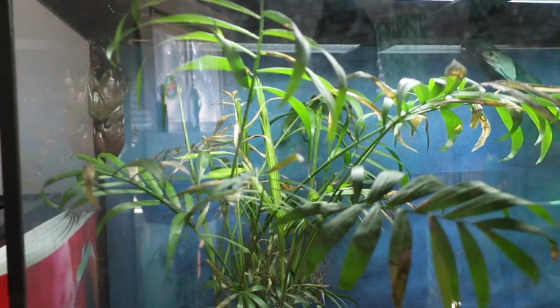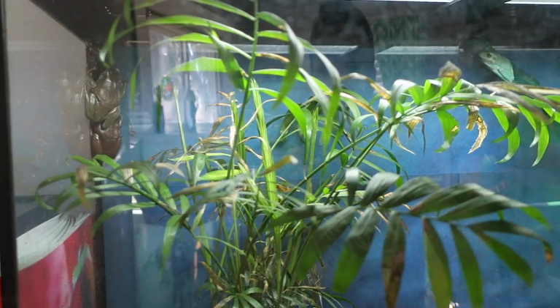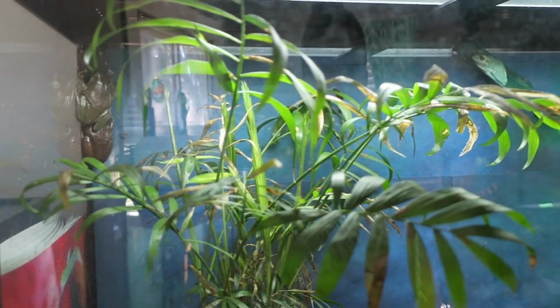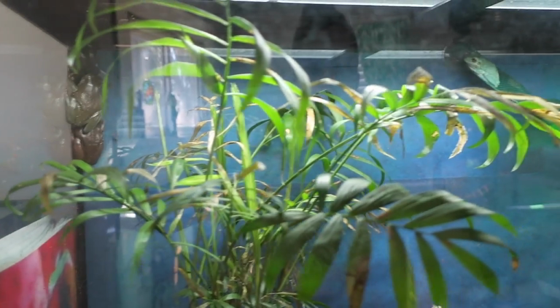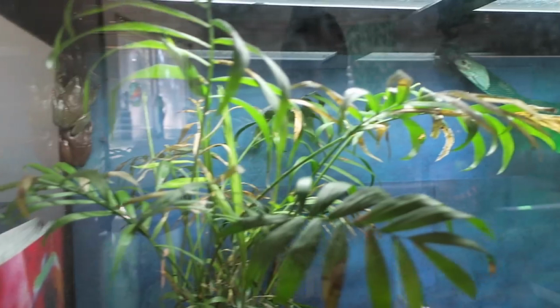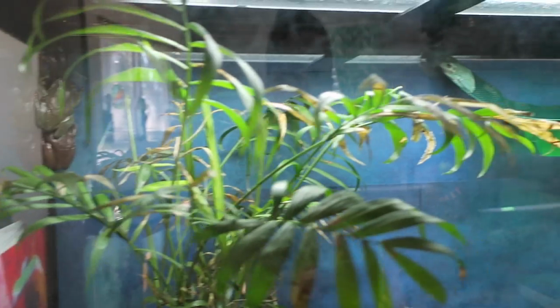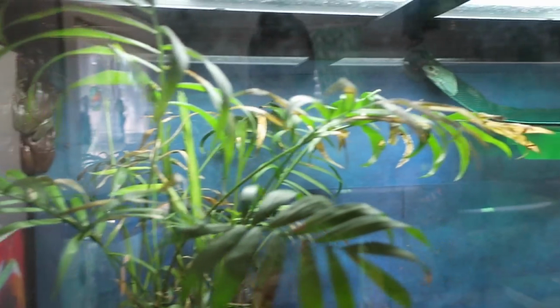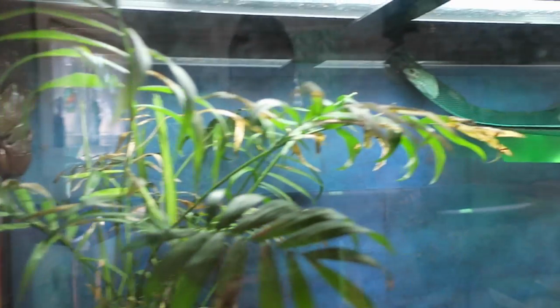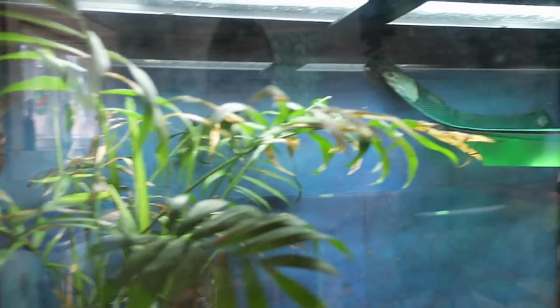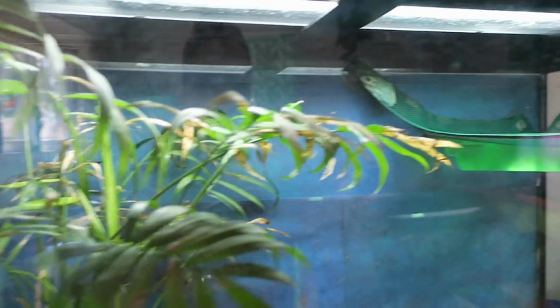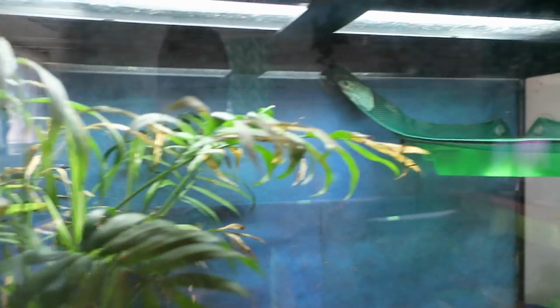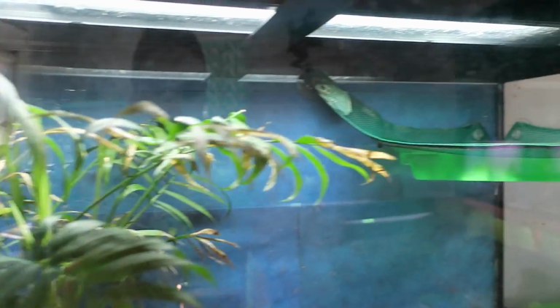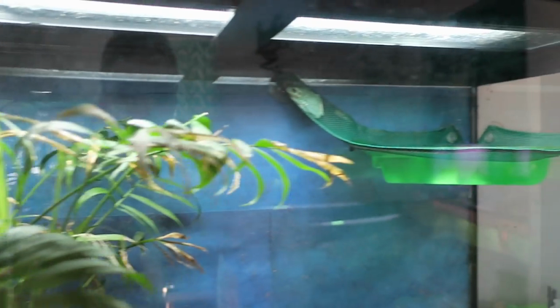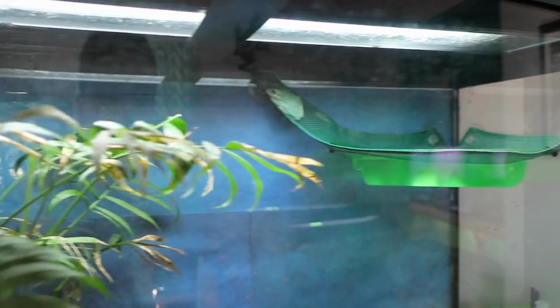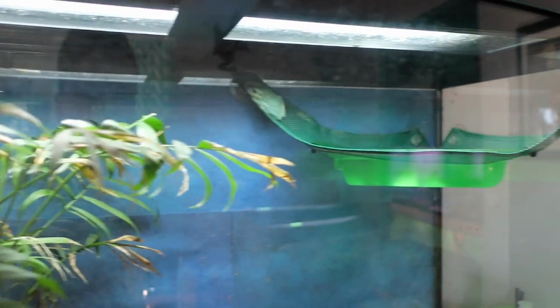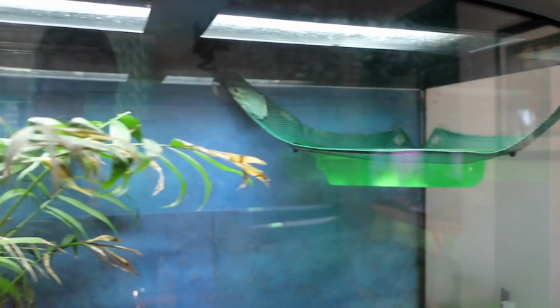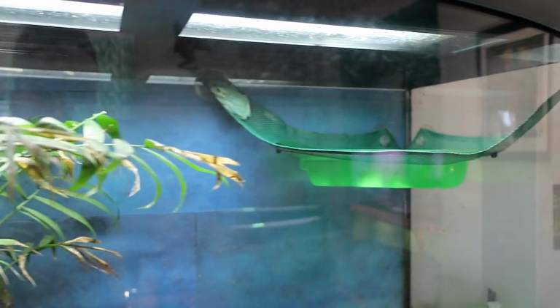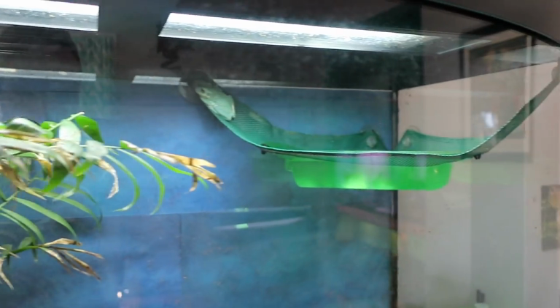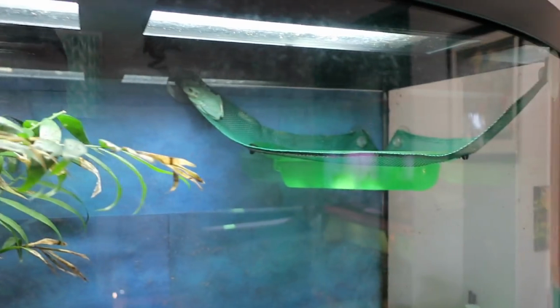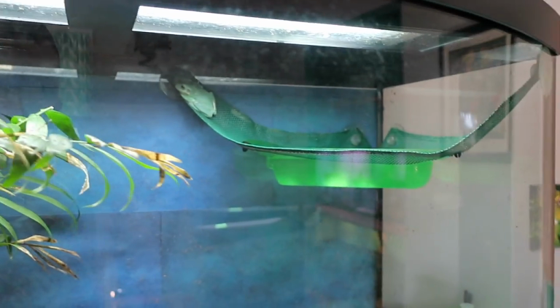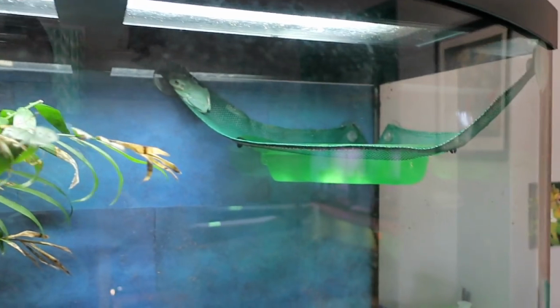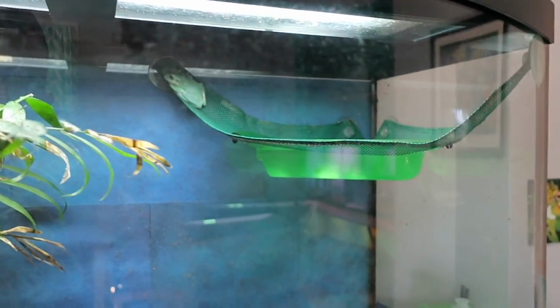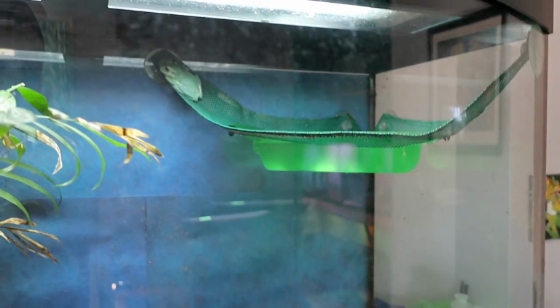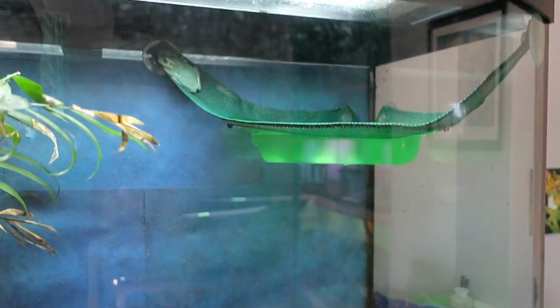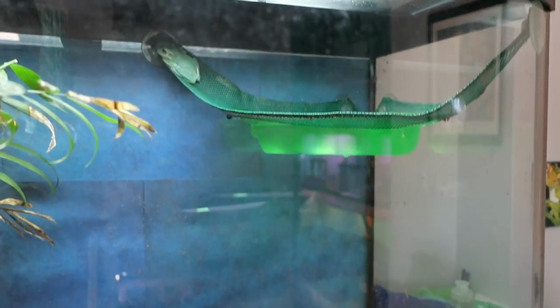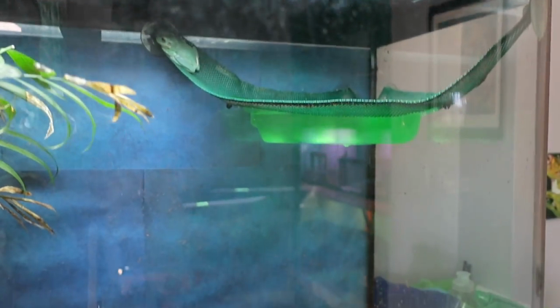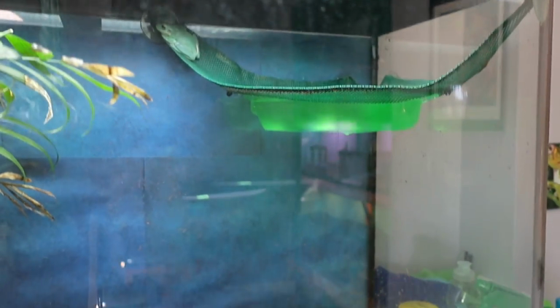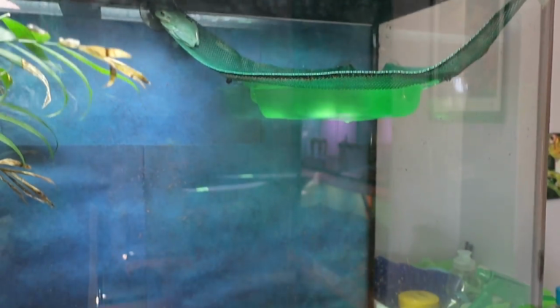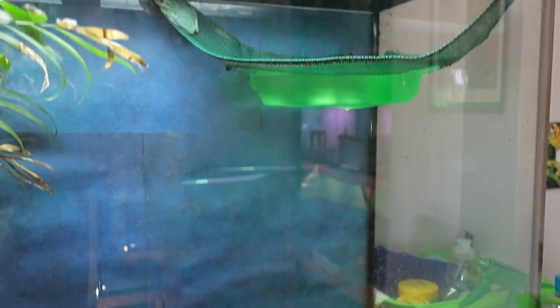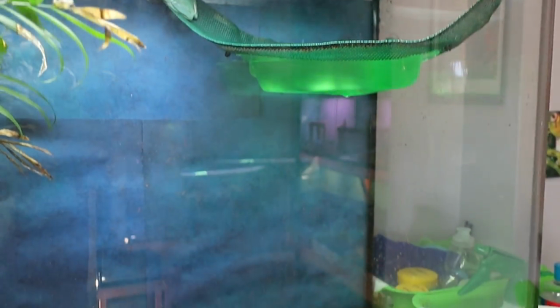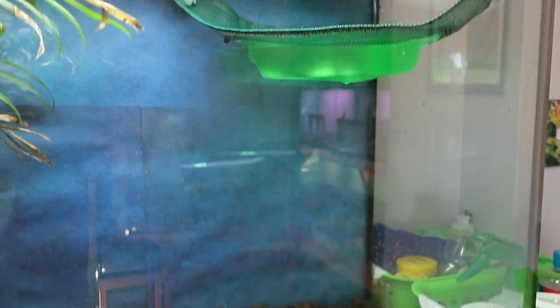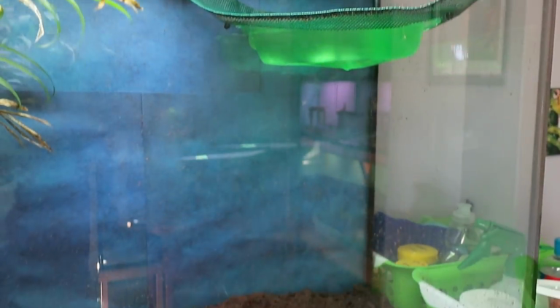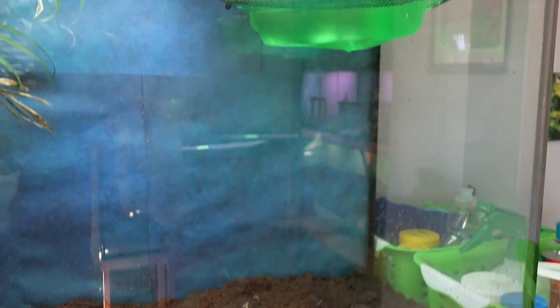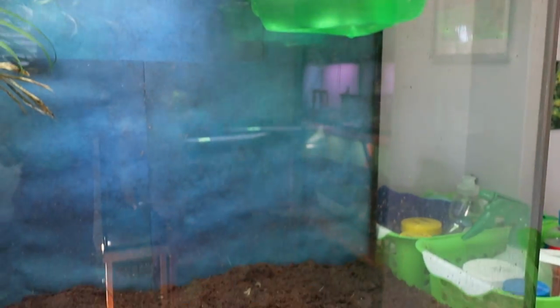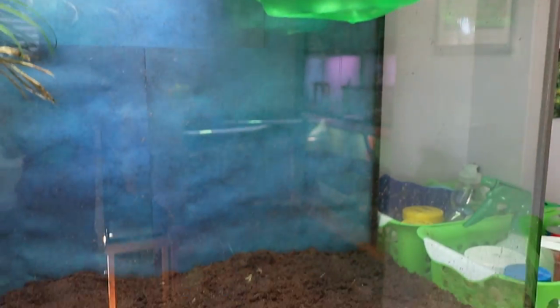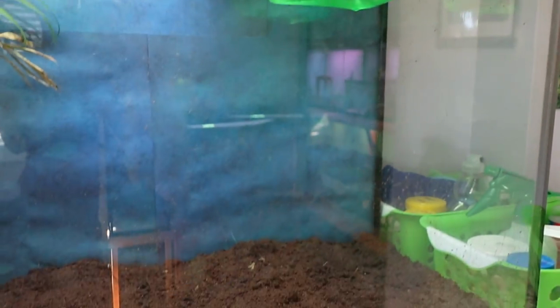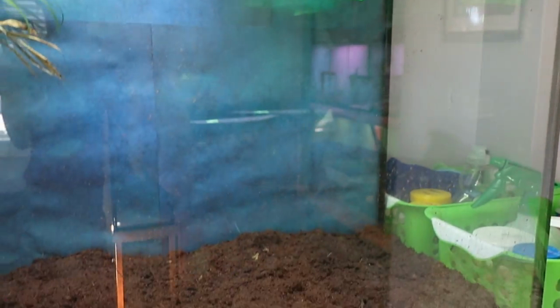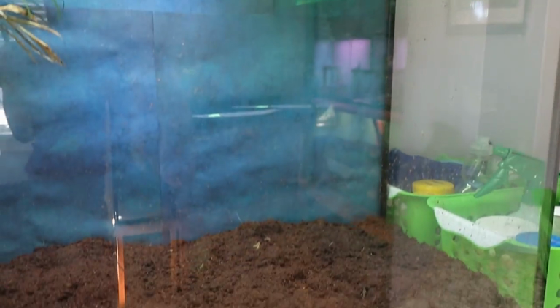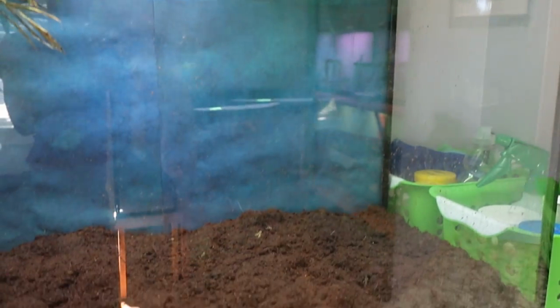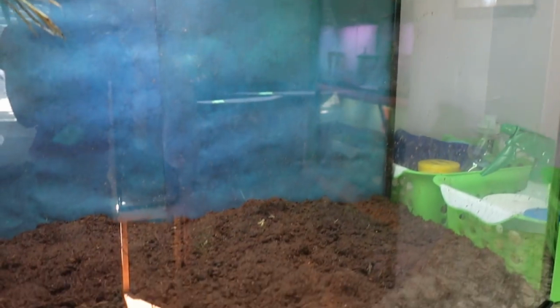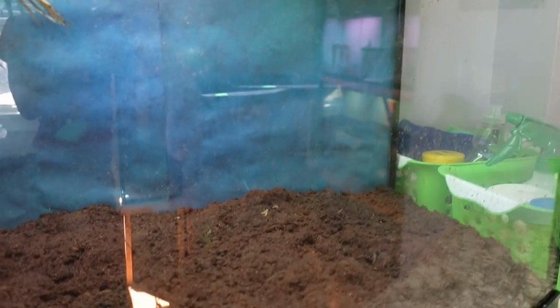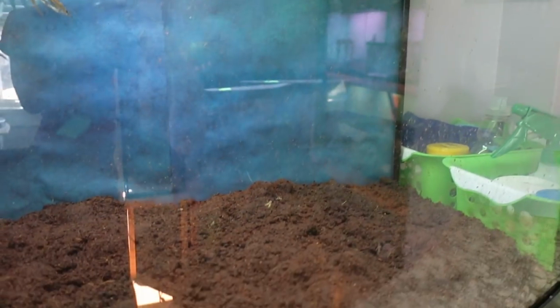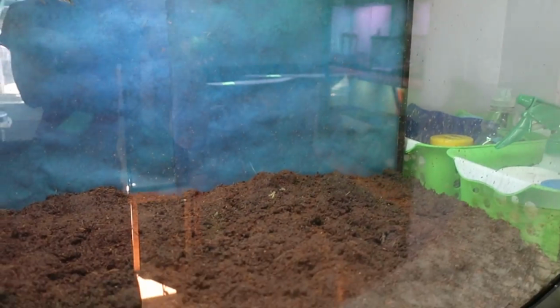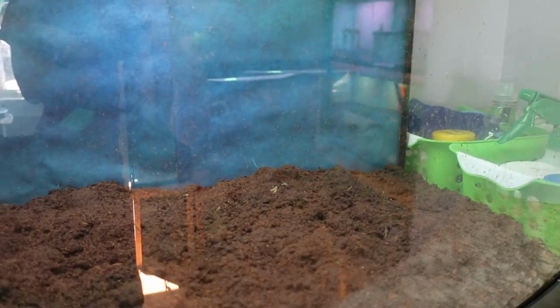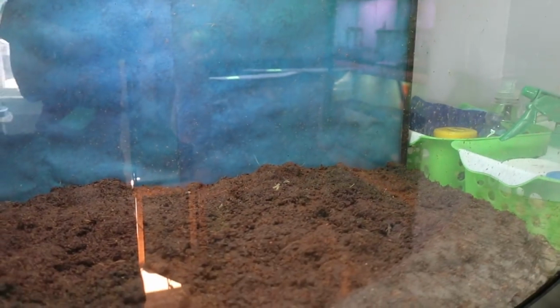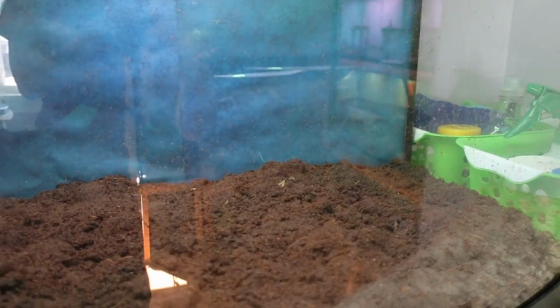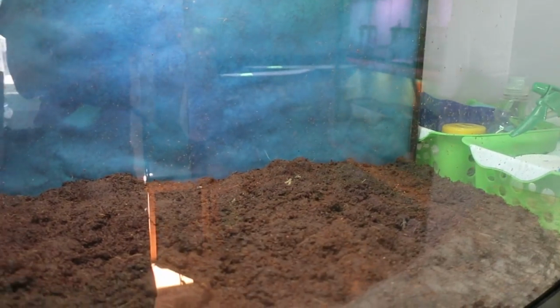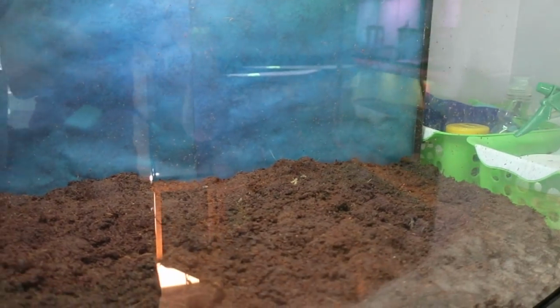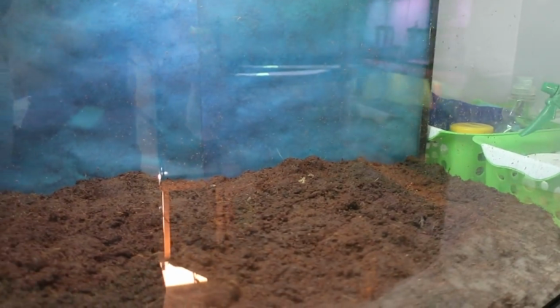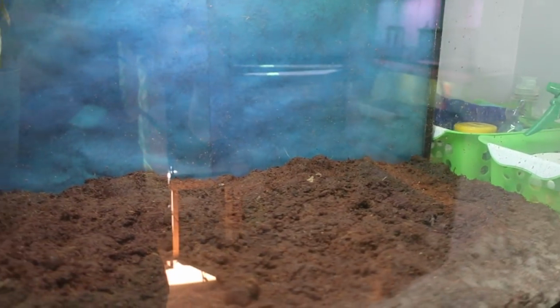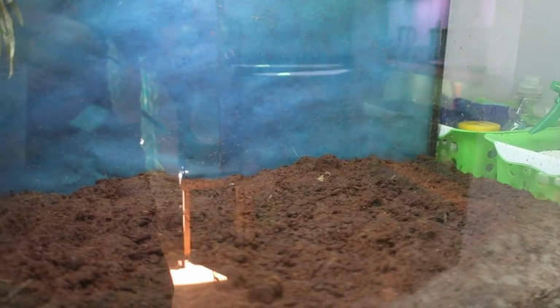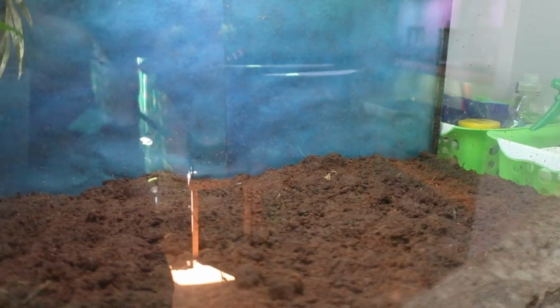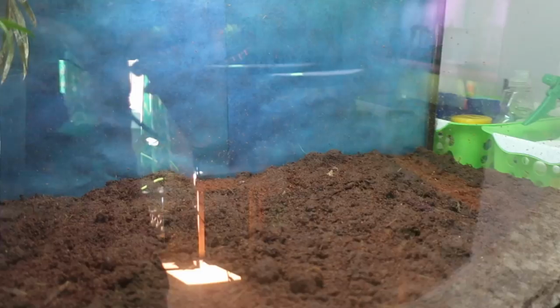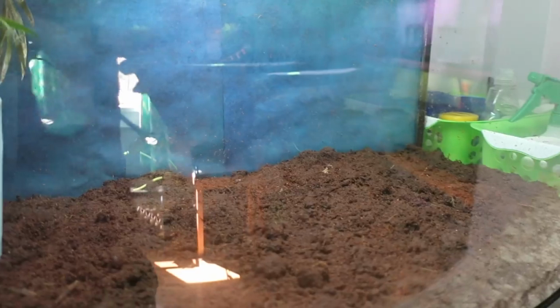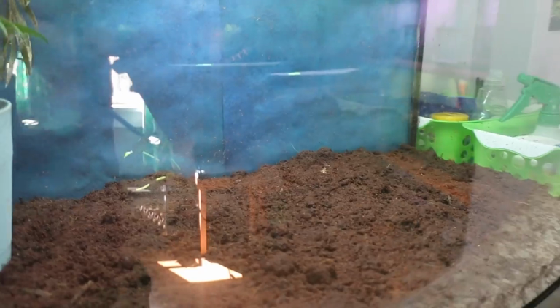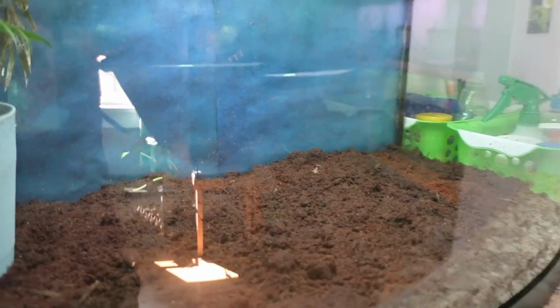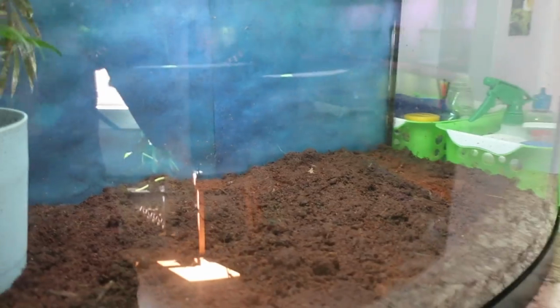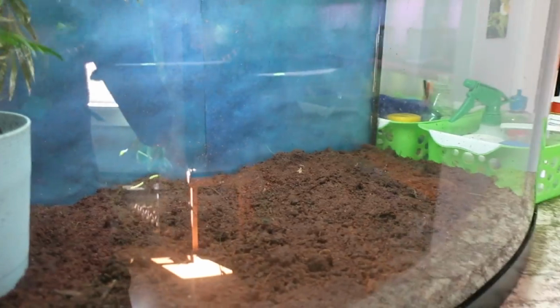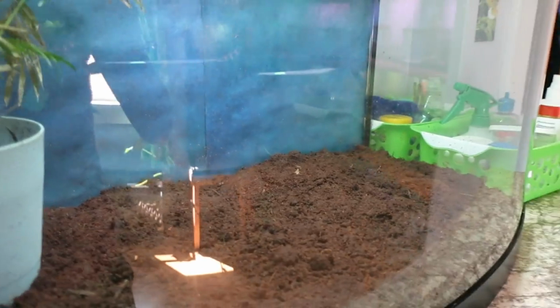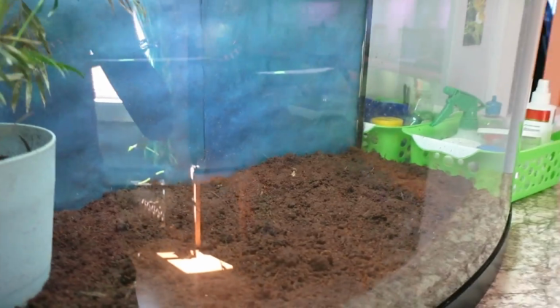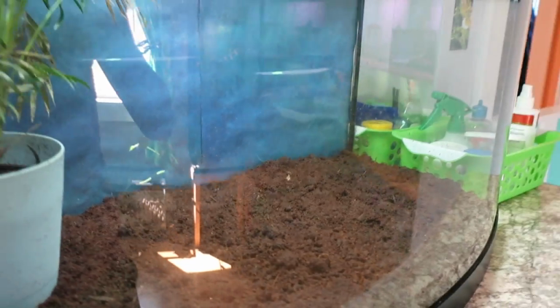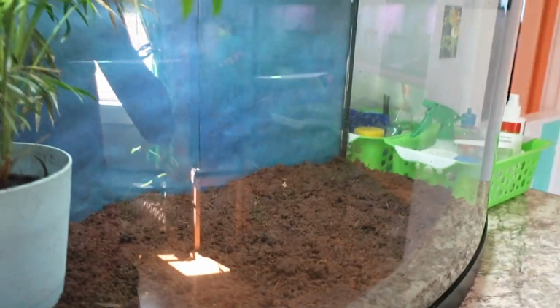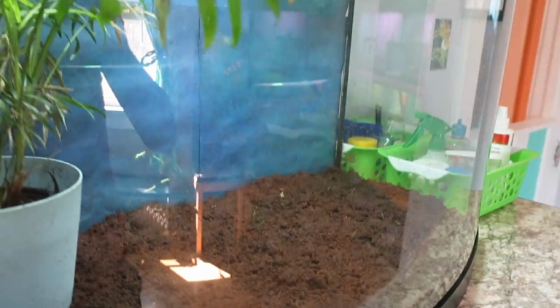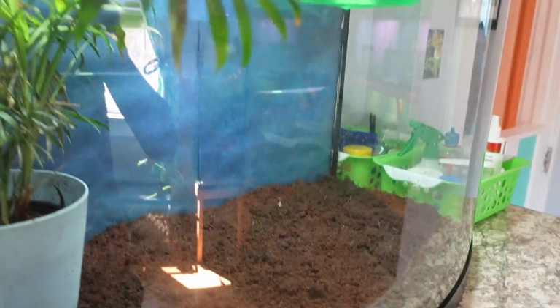Next is my personal favorite tank. It holds six white tree frogs in a 36 gallon curved tank.